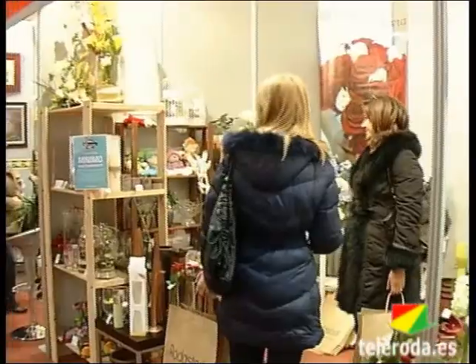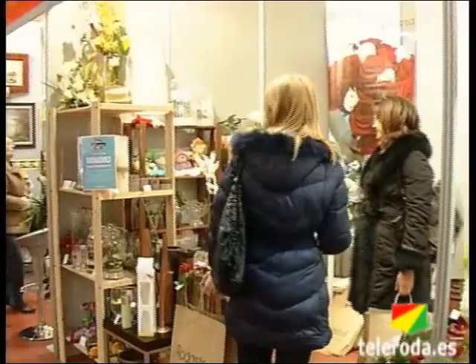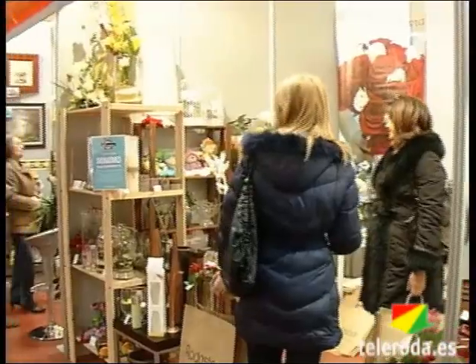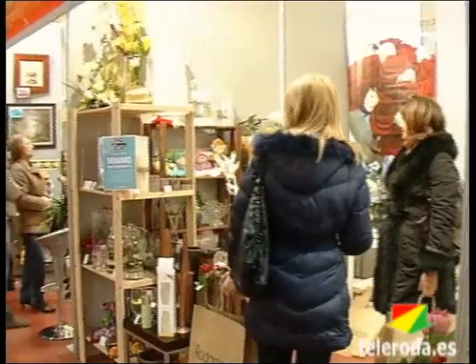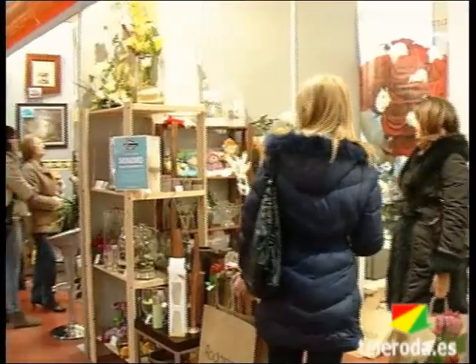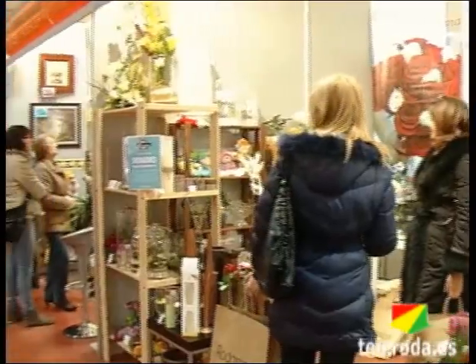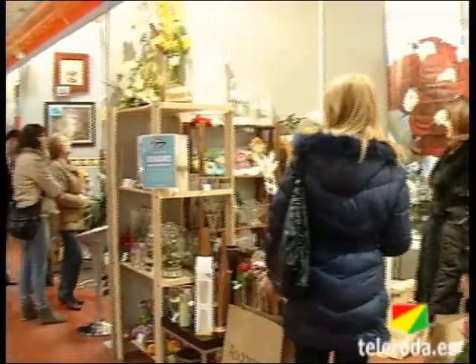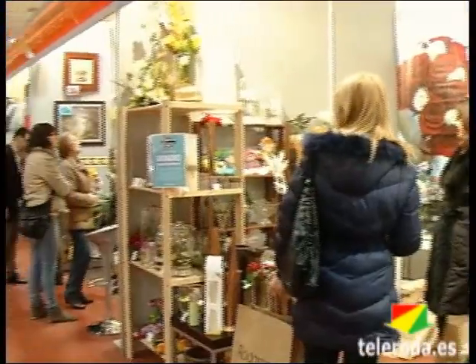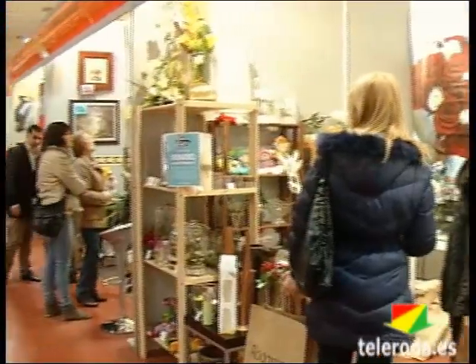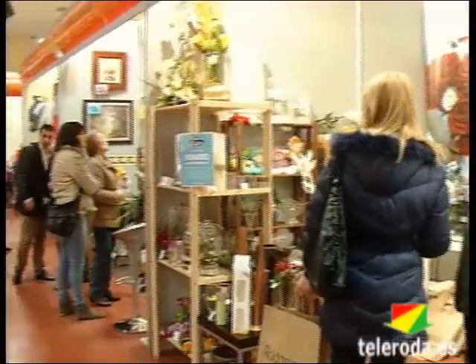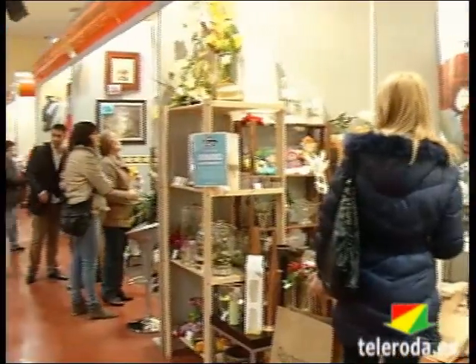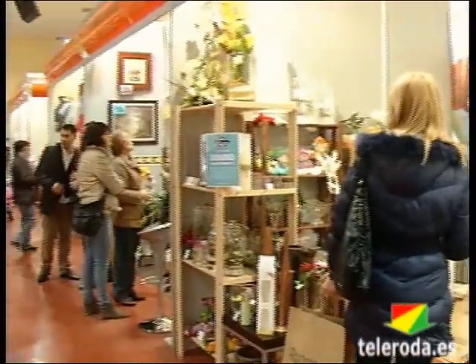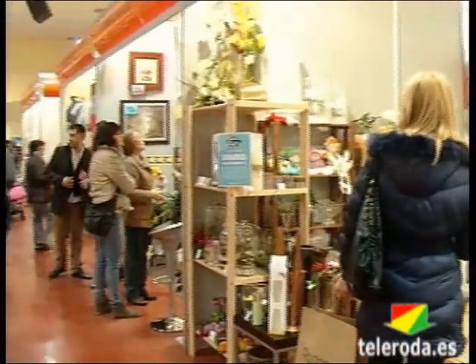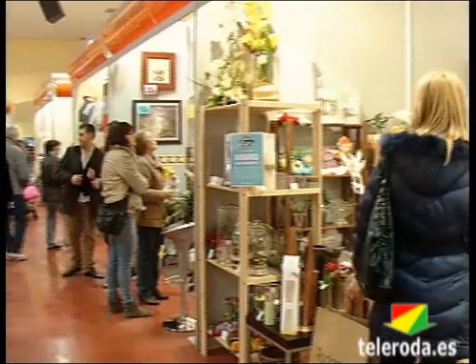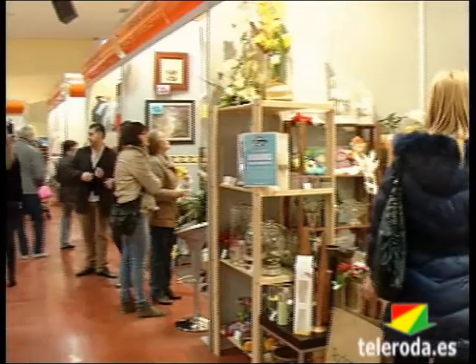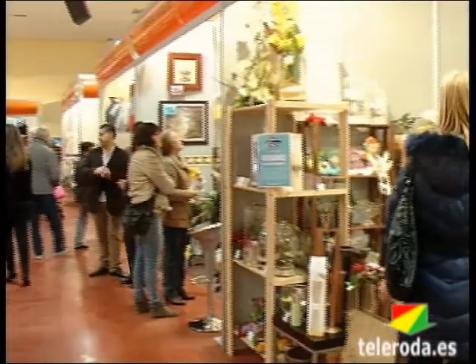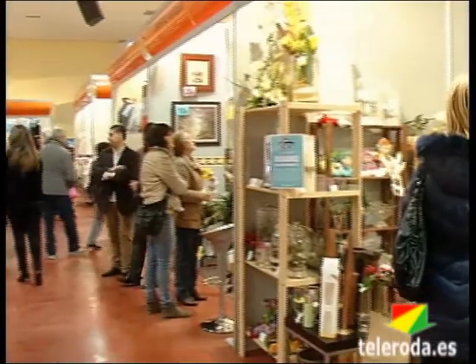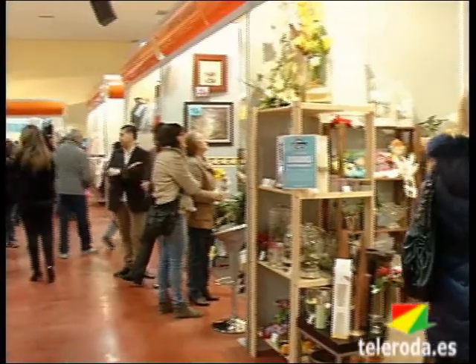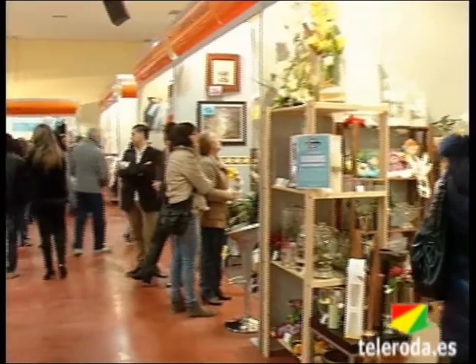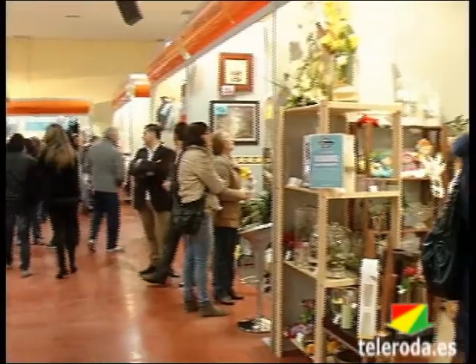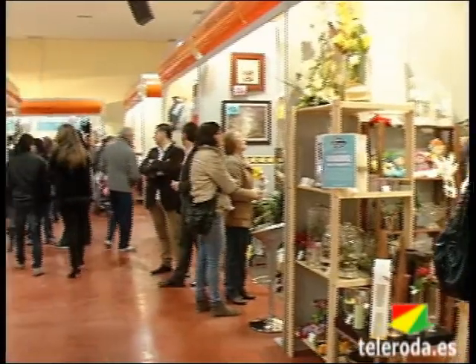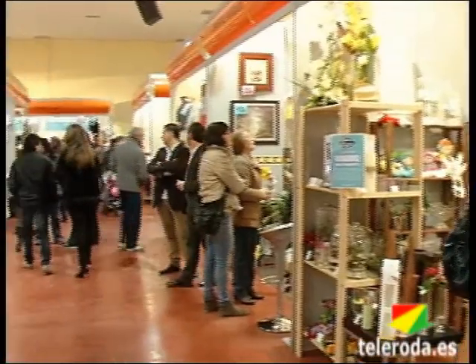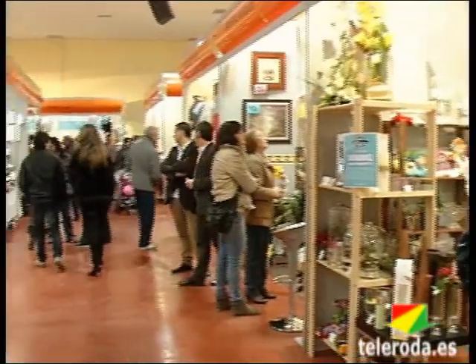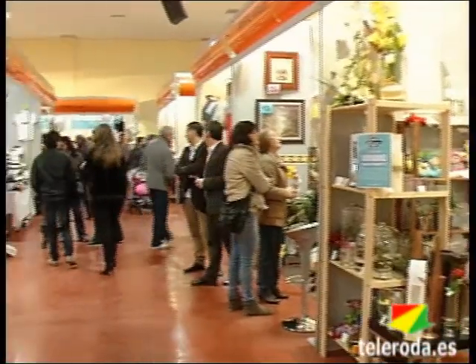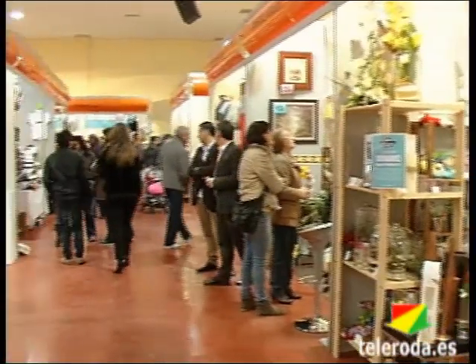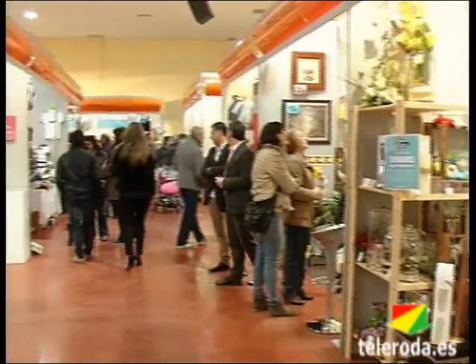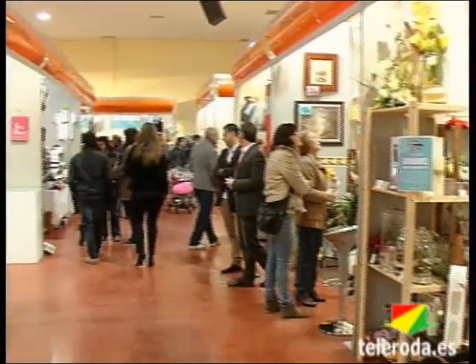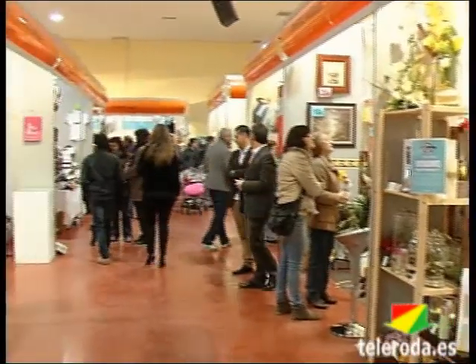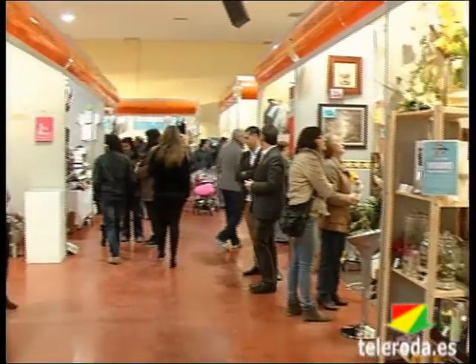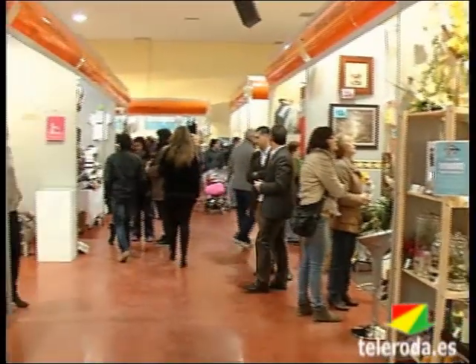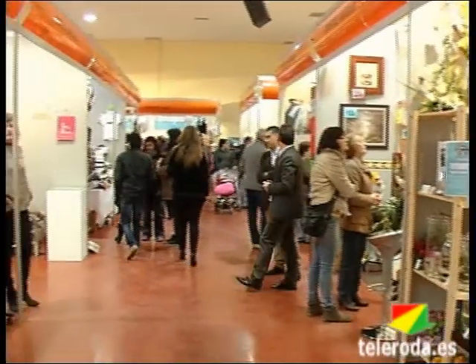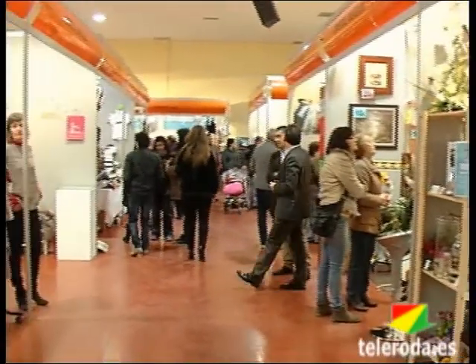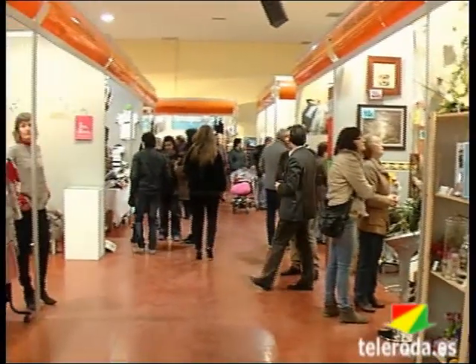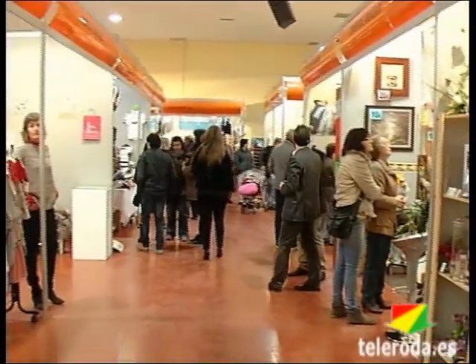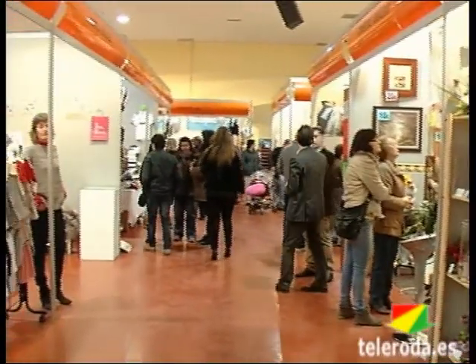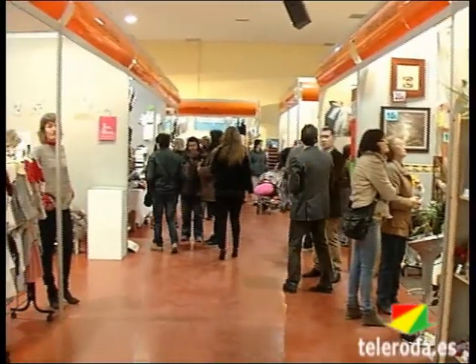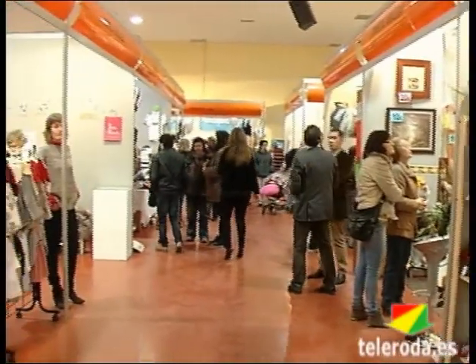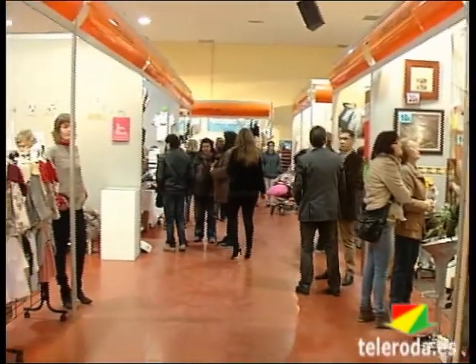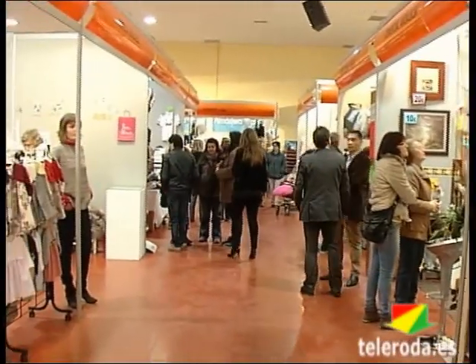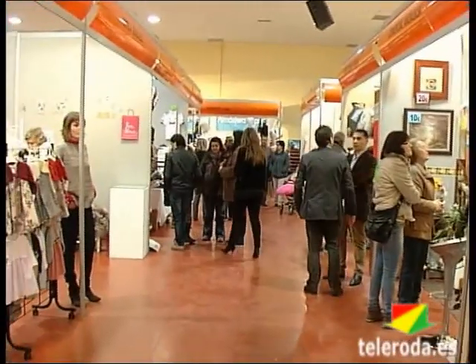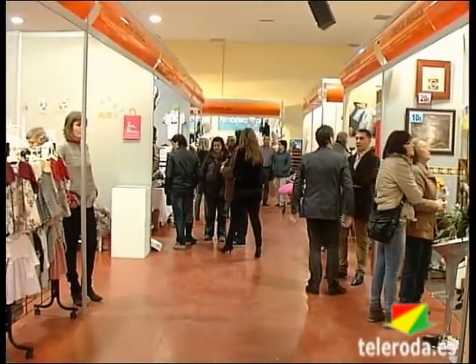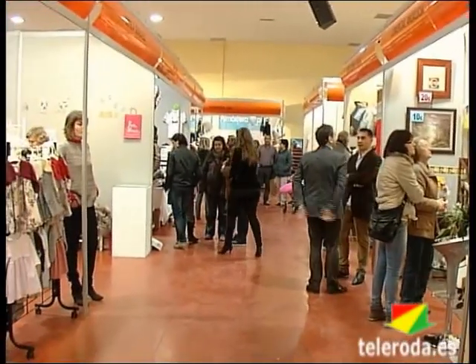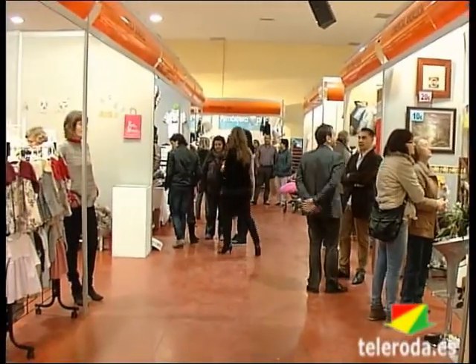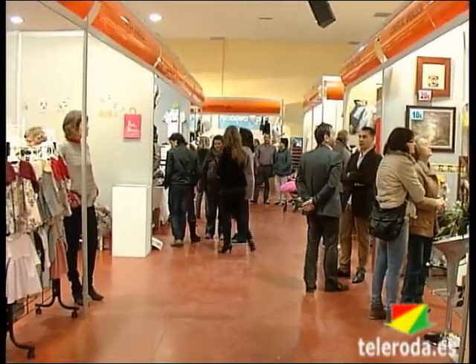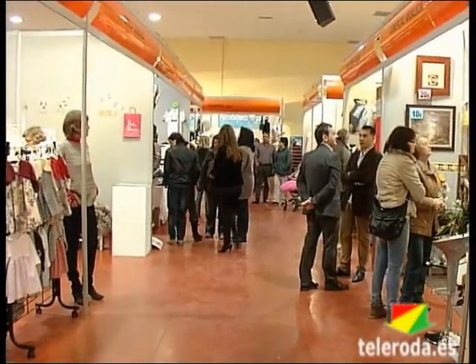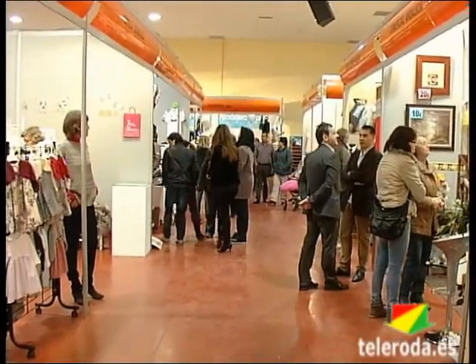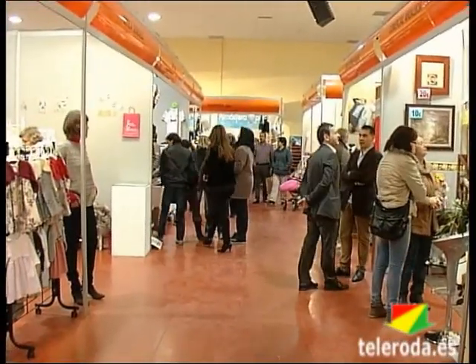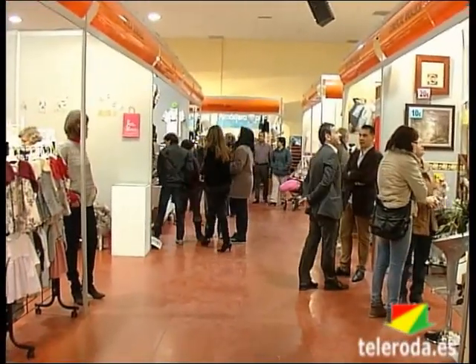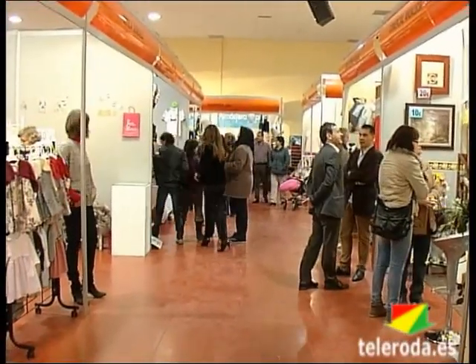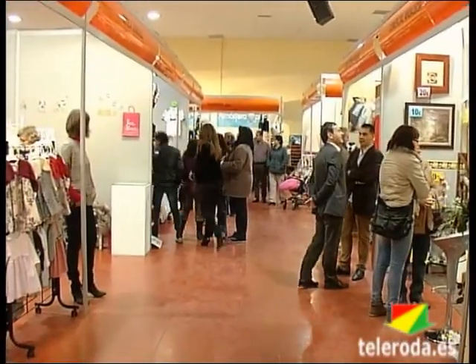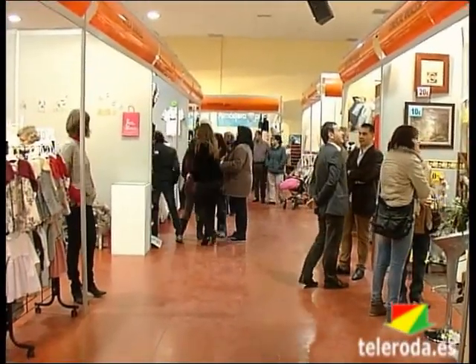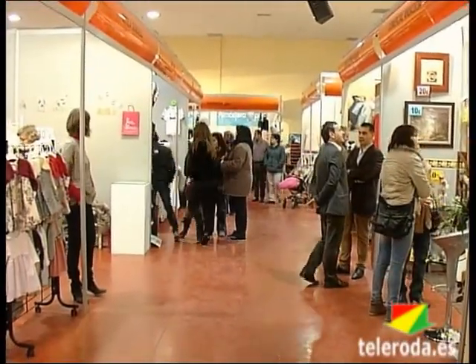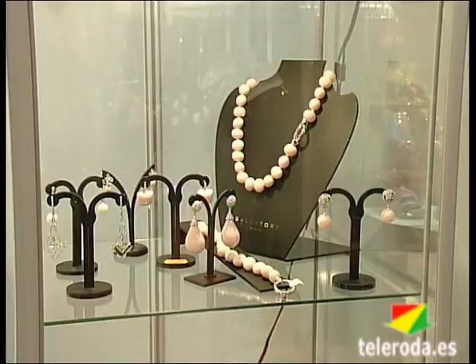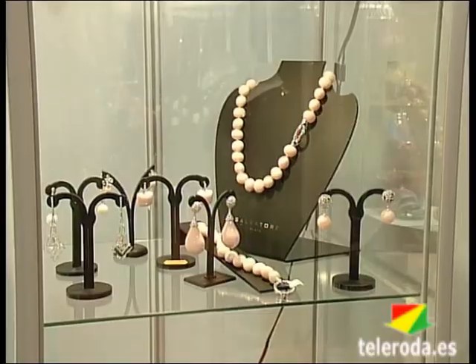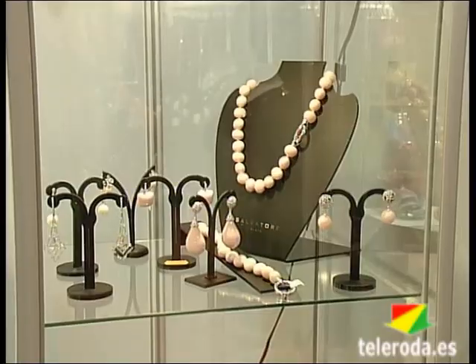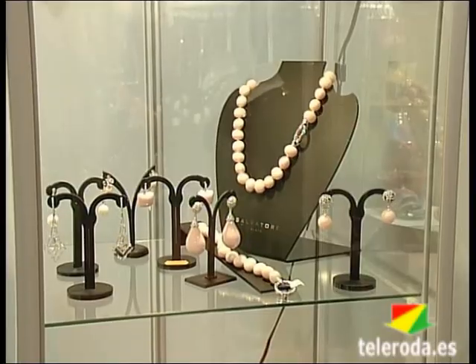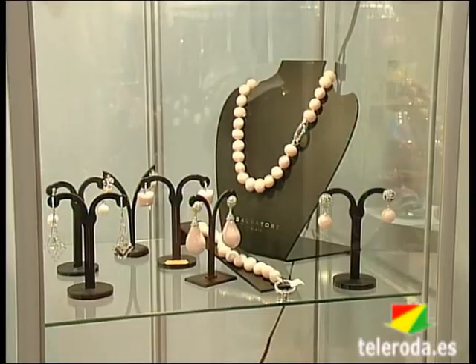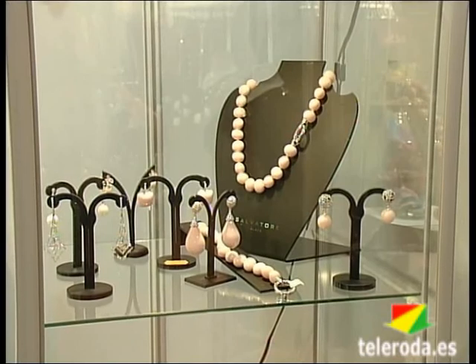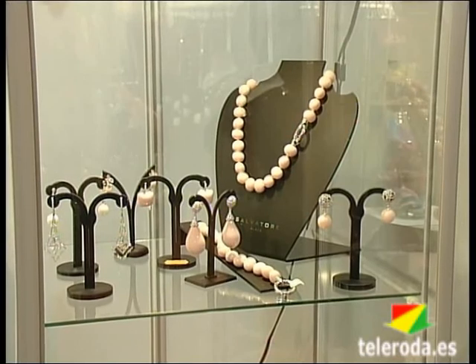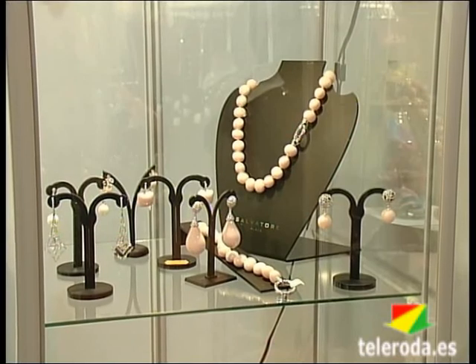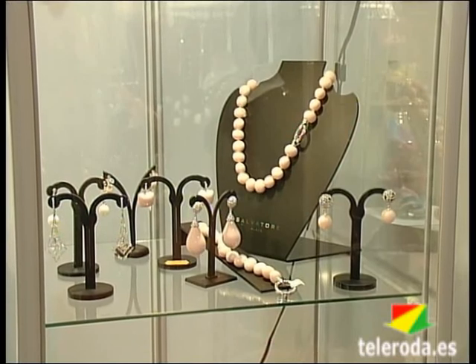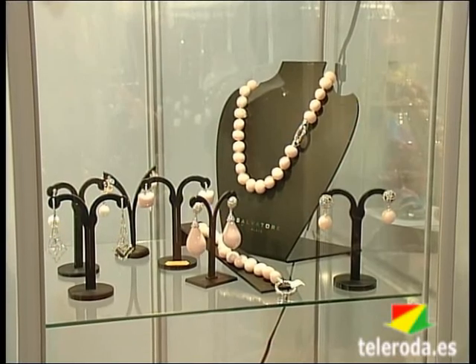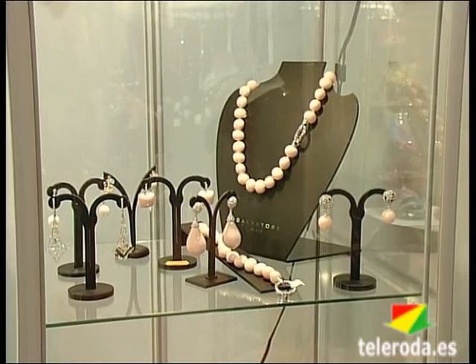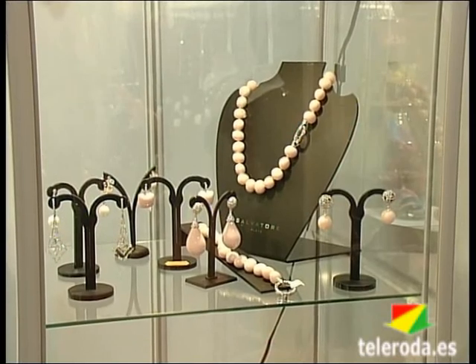La tercera feria de liquidación y promoción Rodastock nos ofrece una gran variedad de artículos a precios asequibles en la cuesta de la crisis.